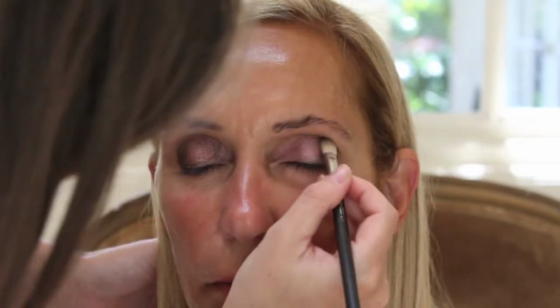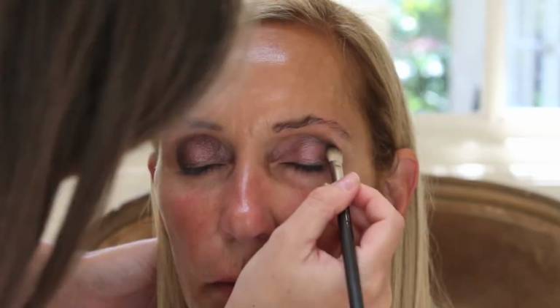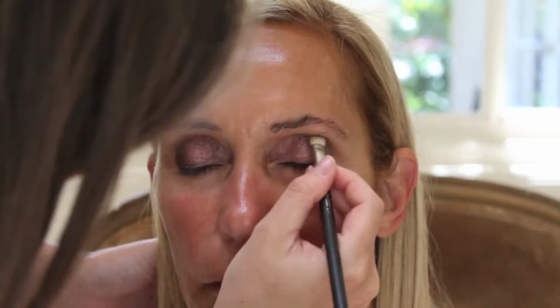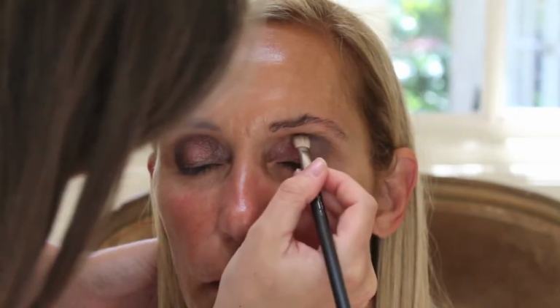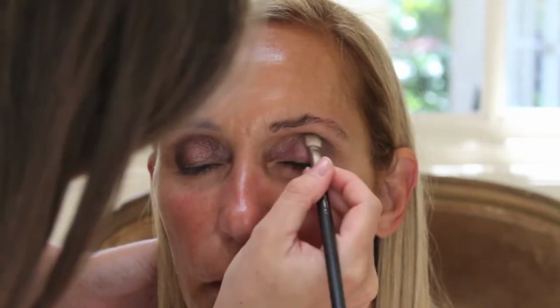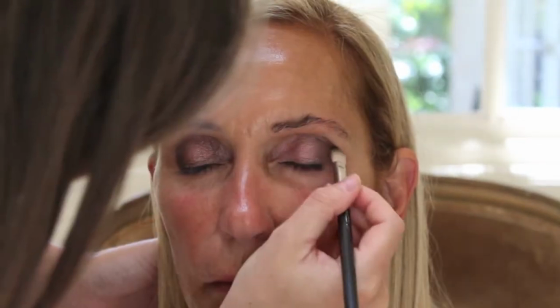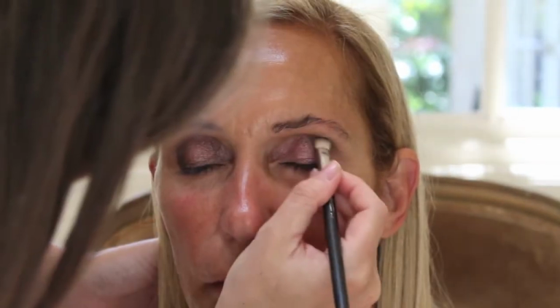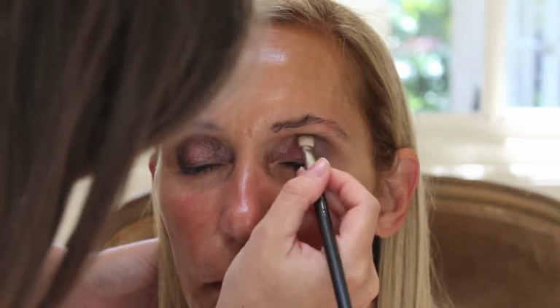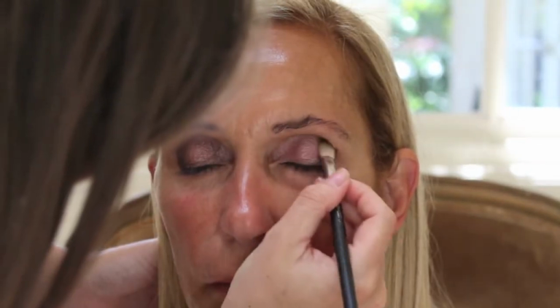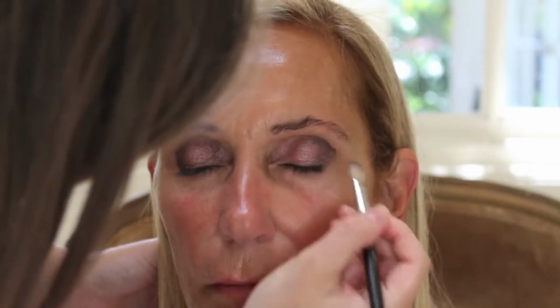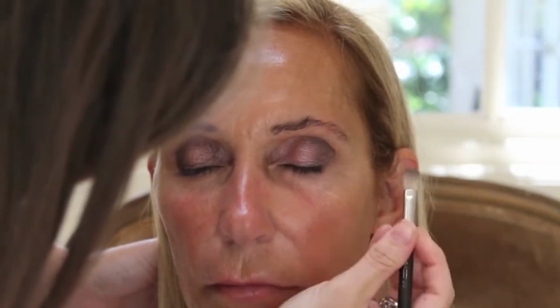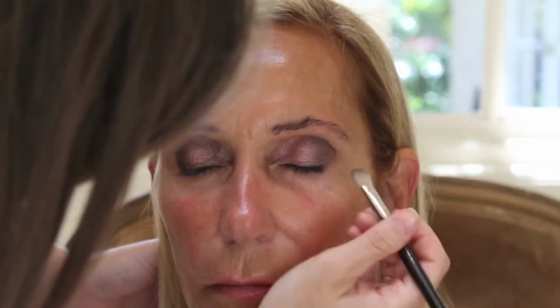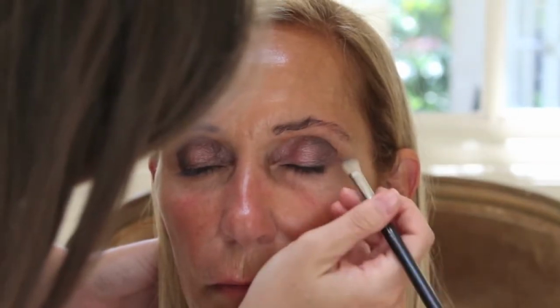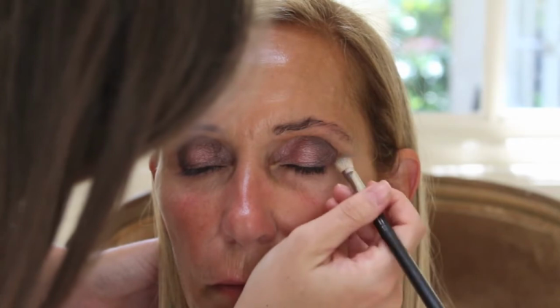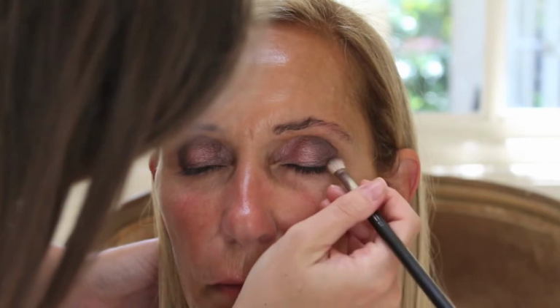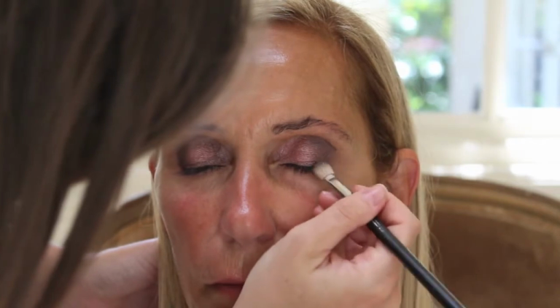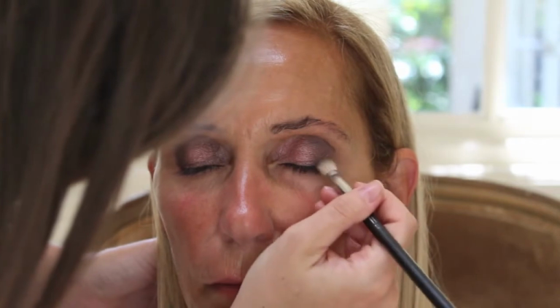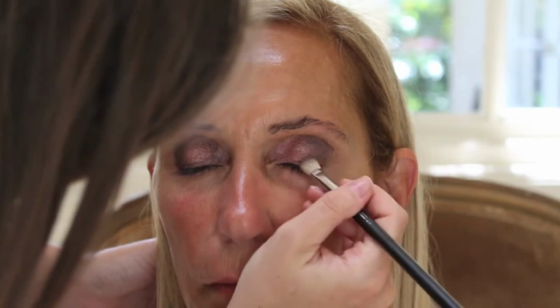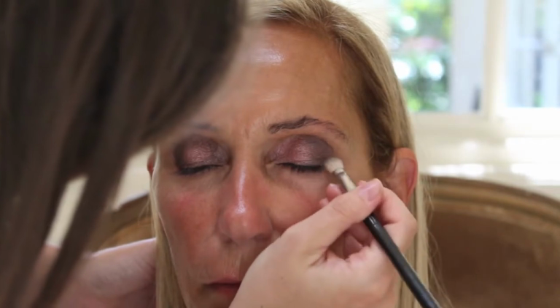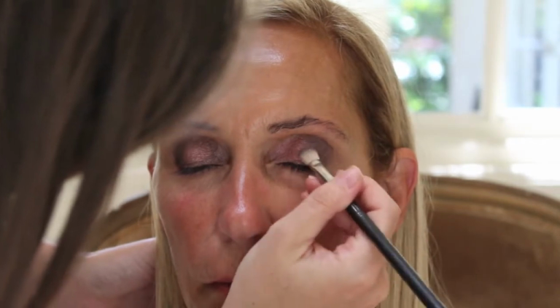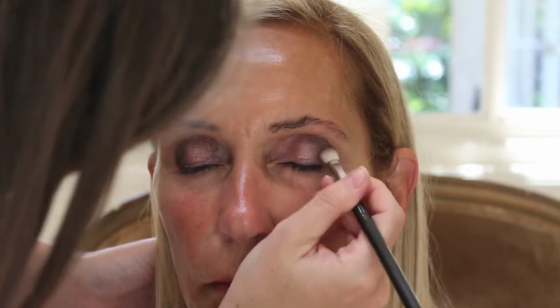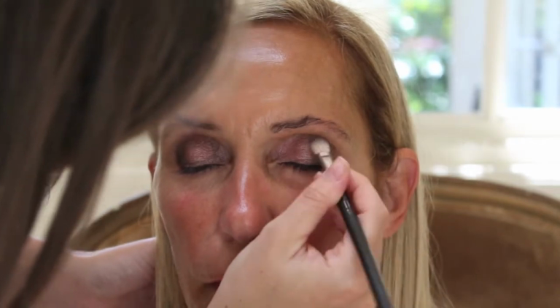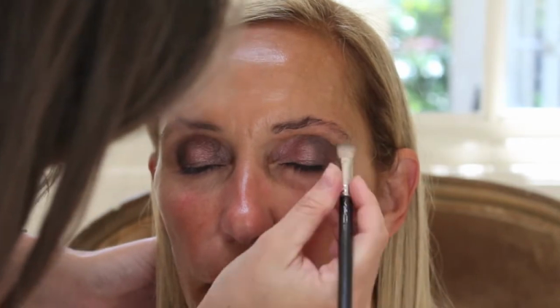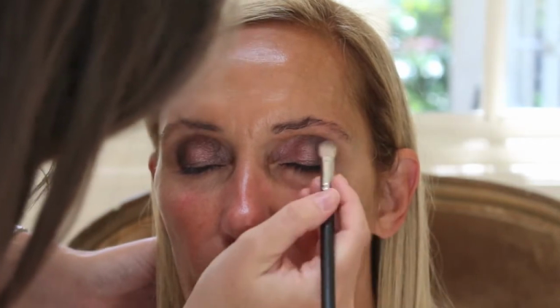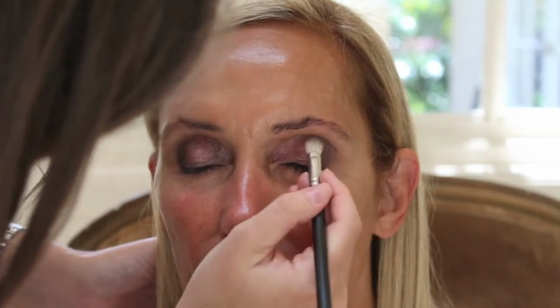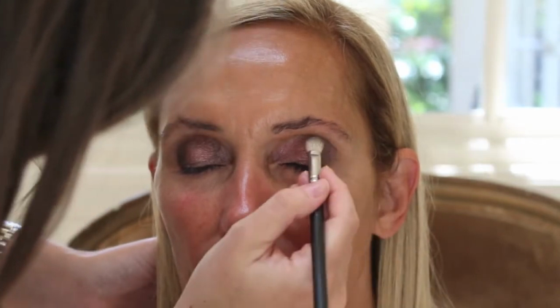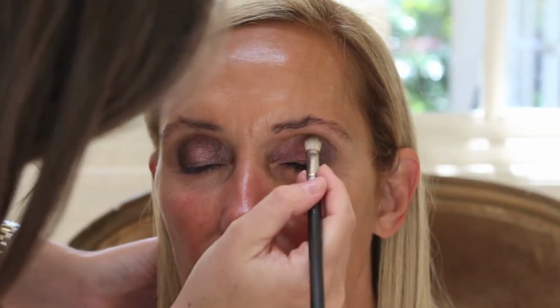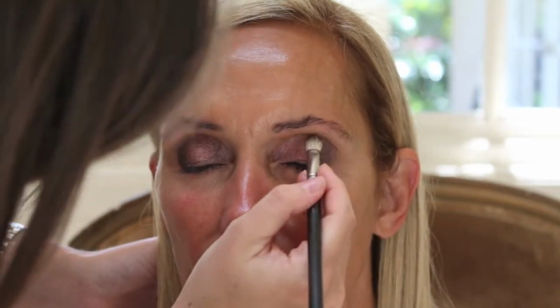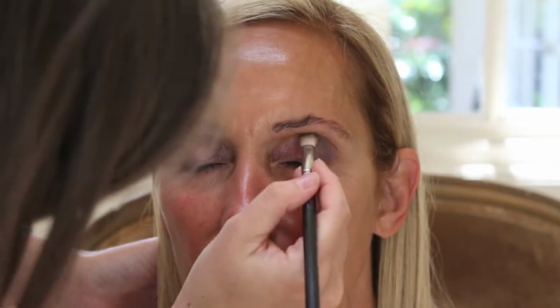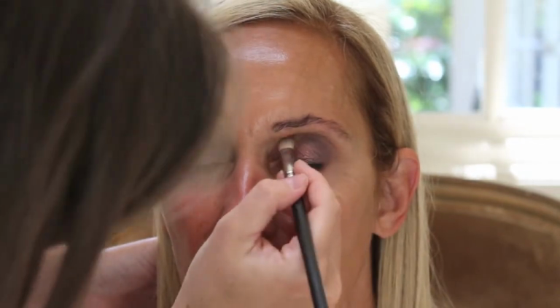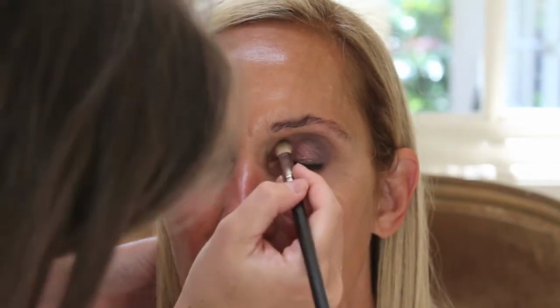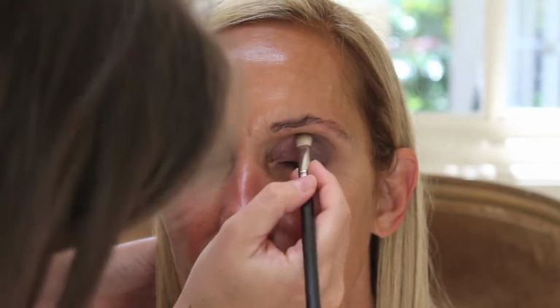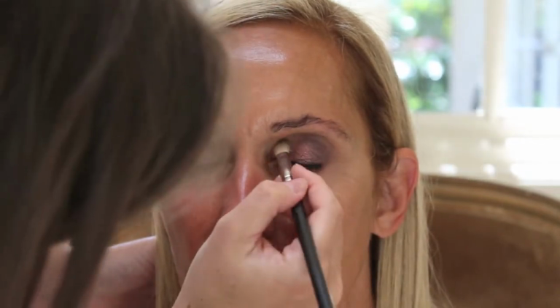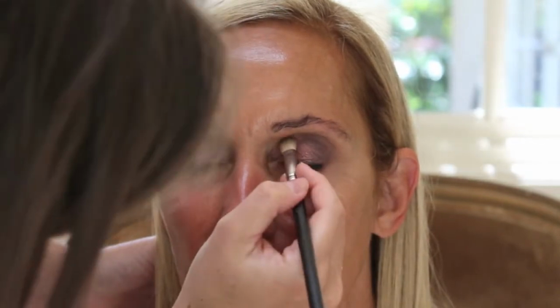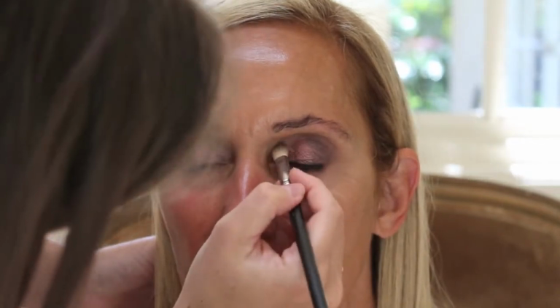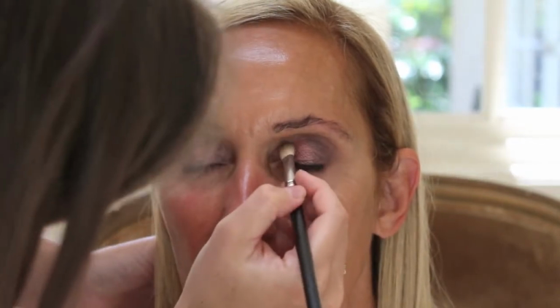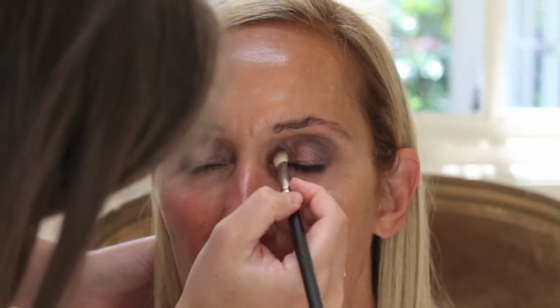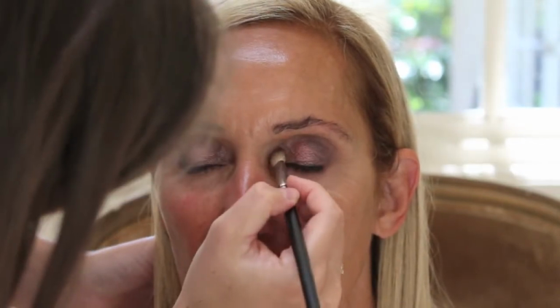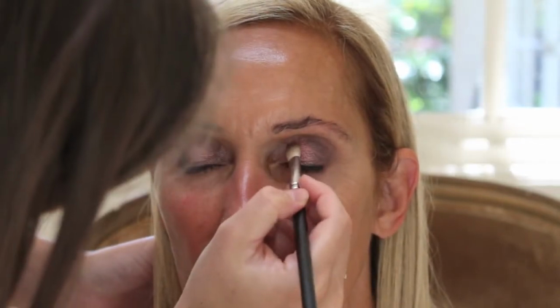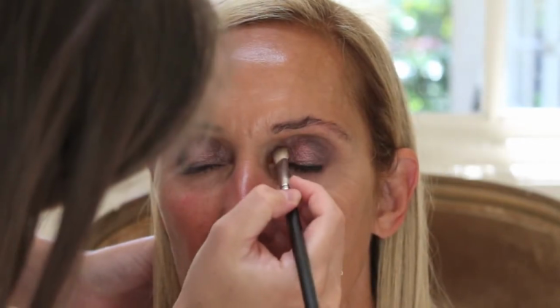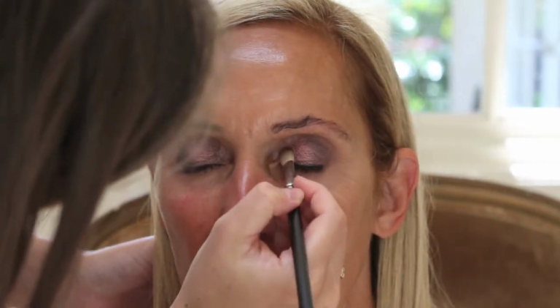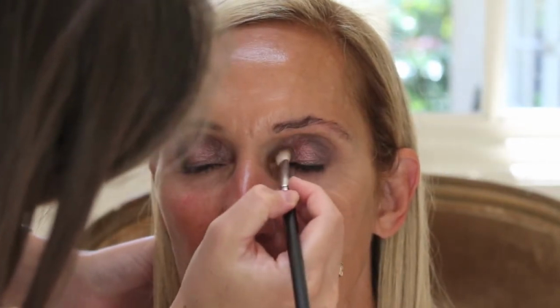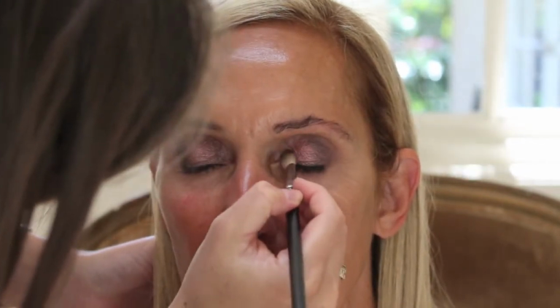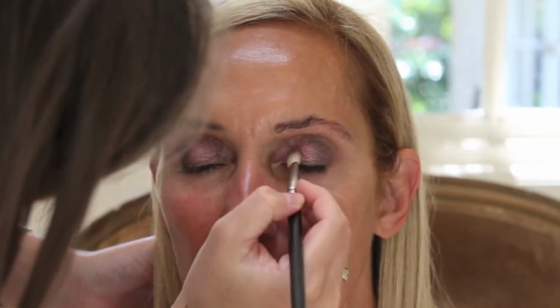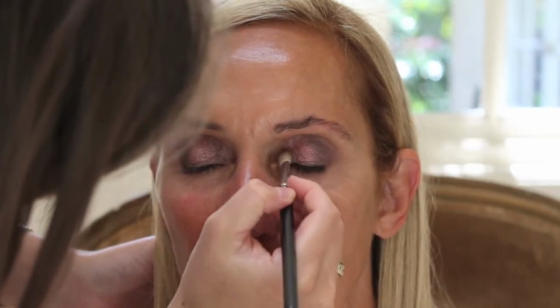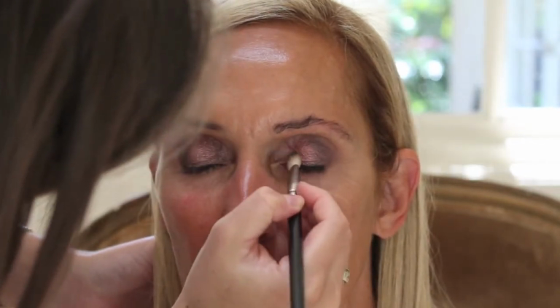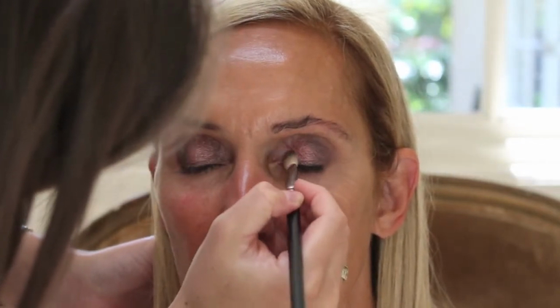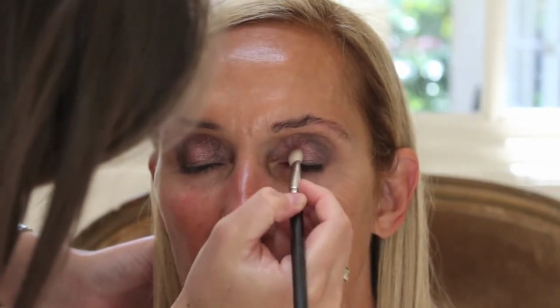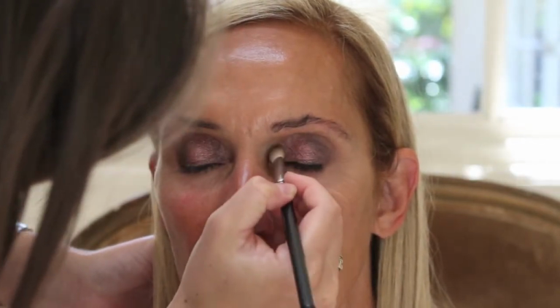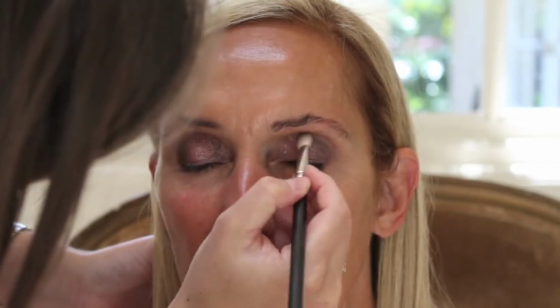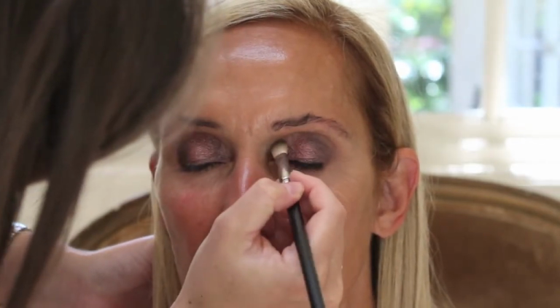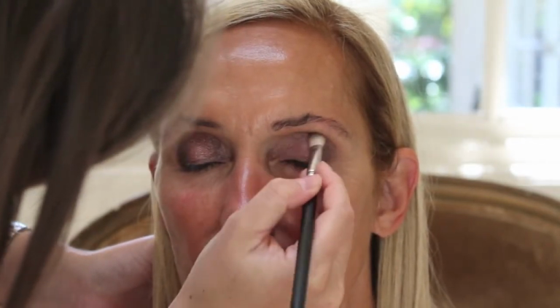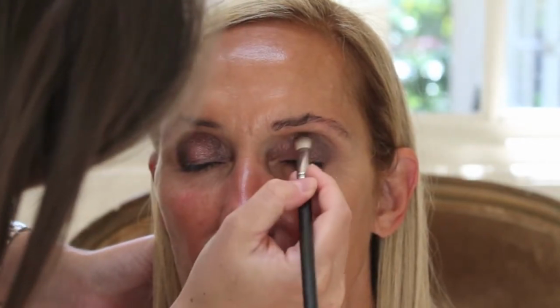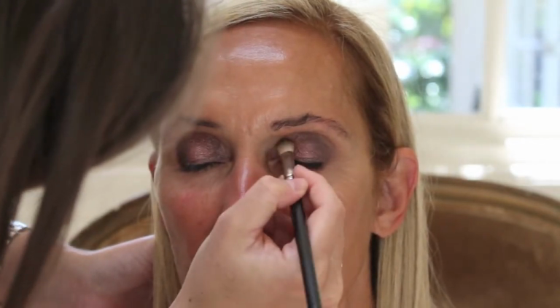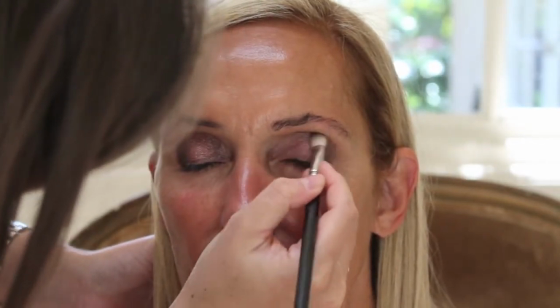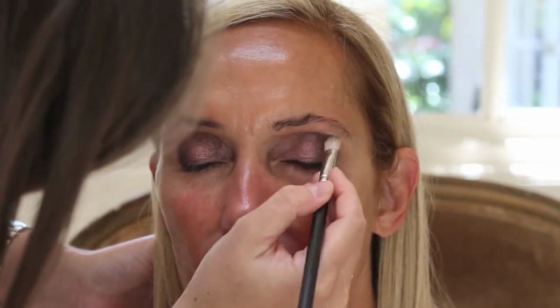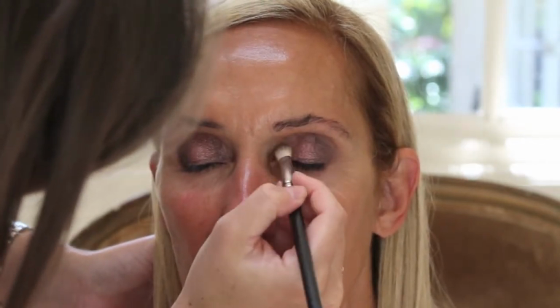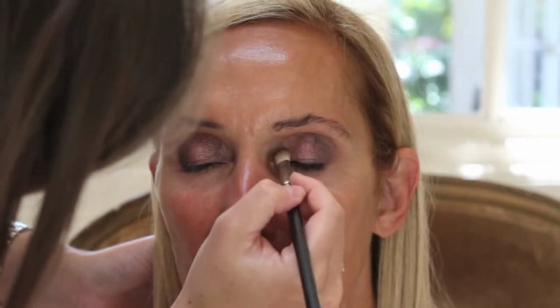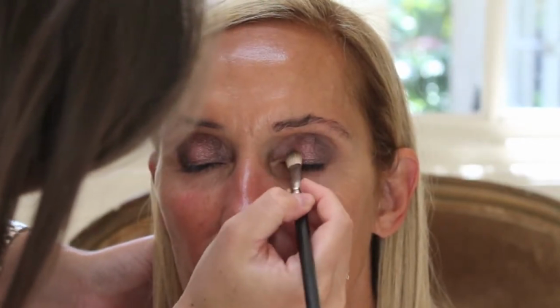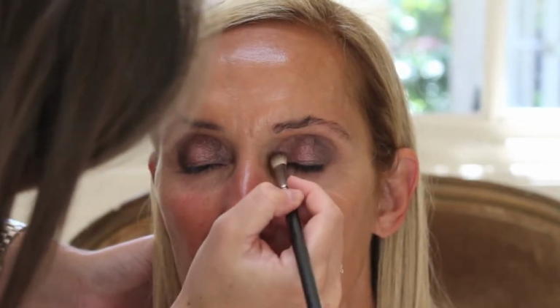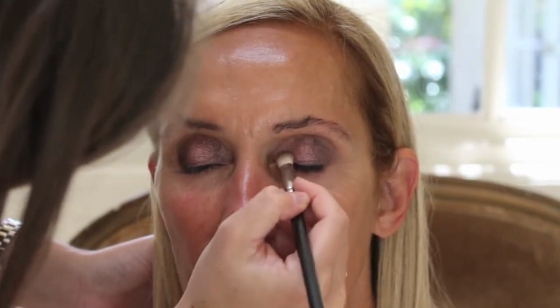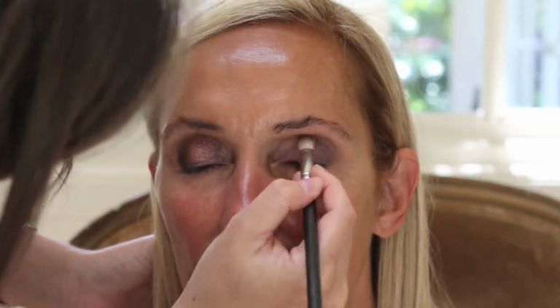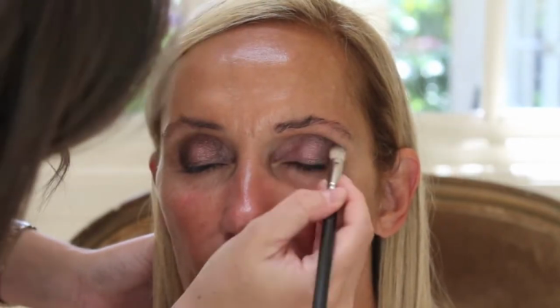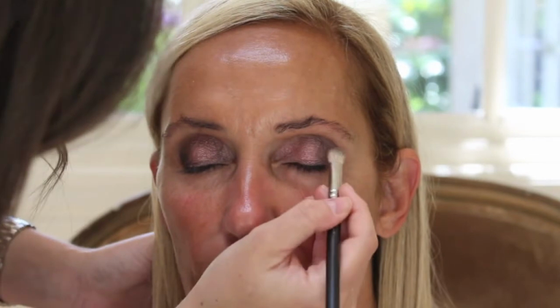The key to this look is just to blend. This way you don't have any harsh lines and it all just comes together.